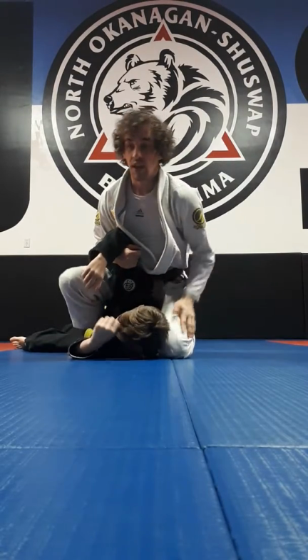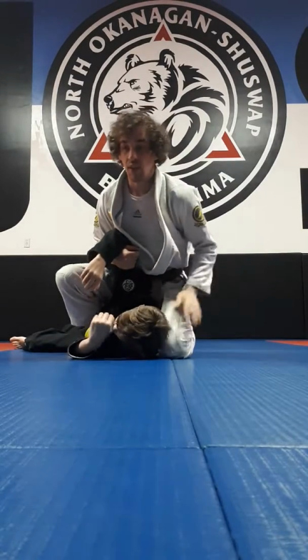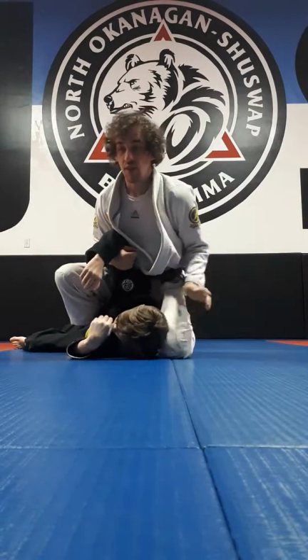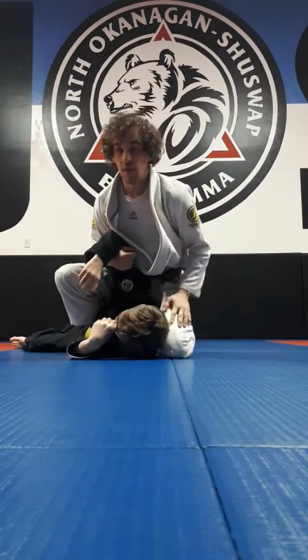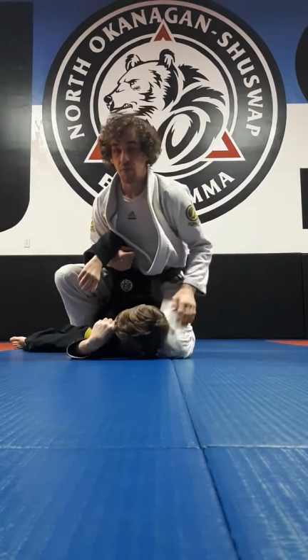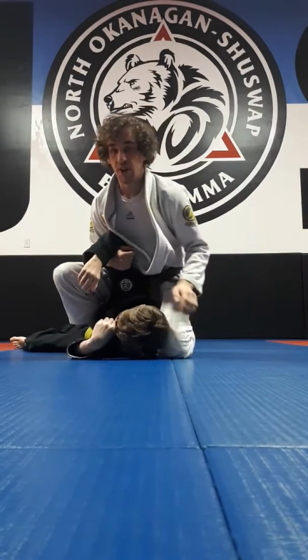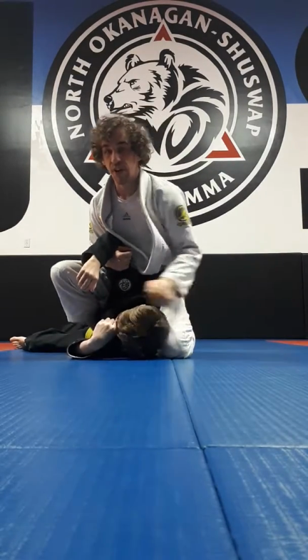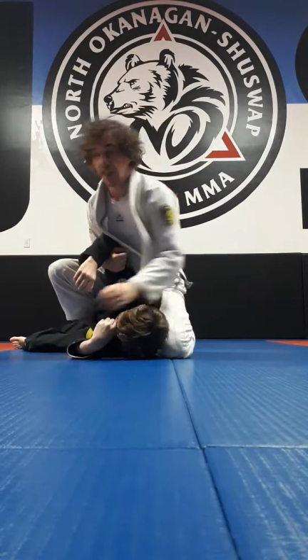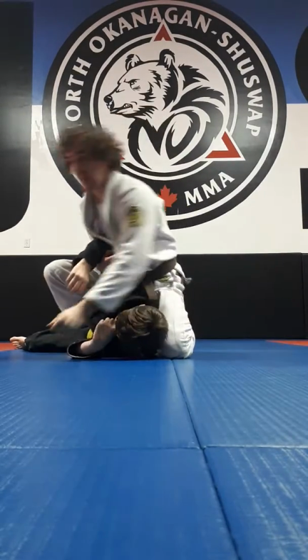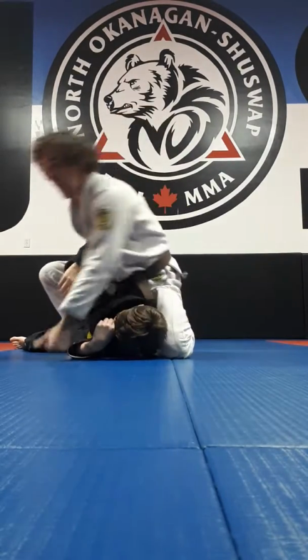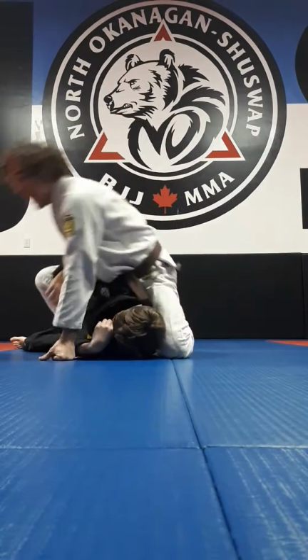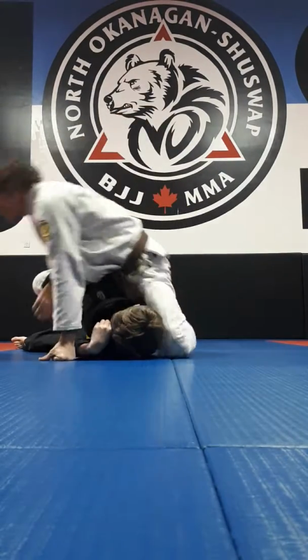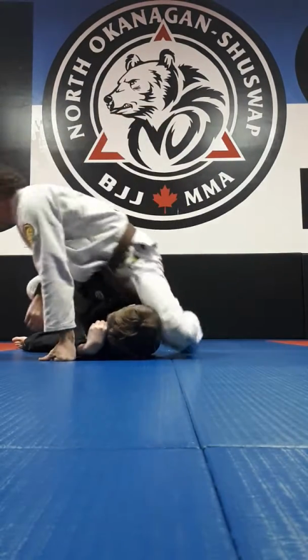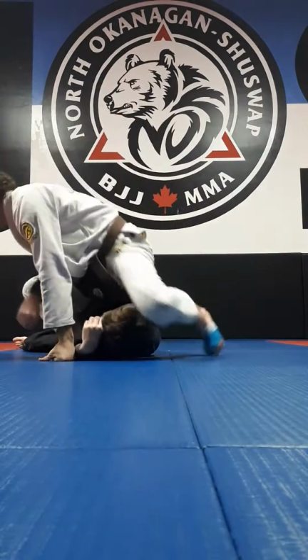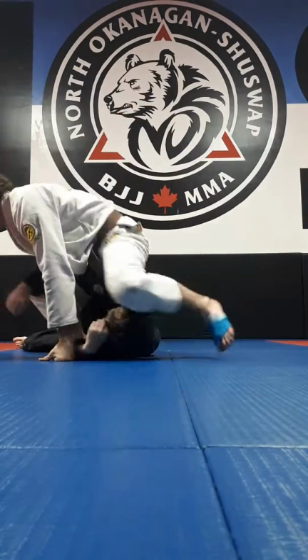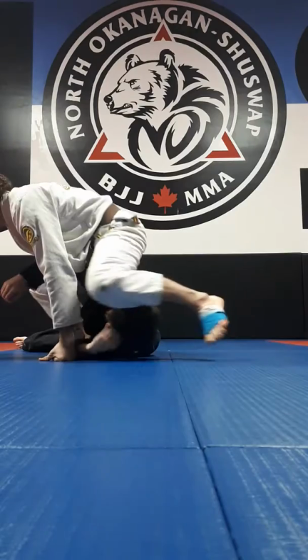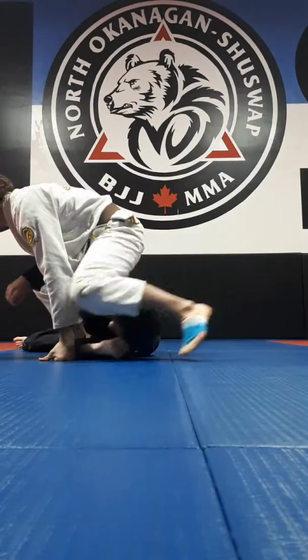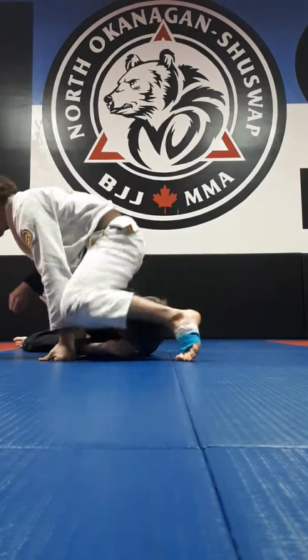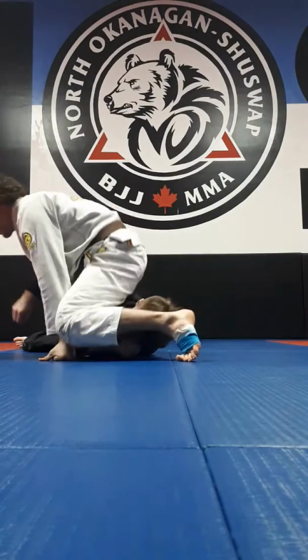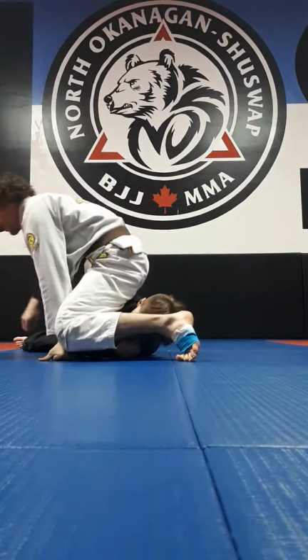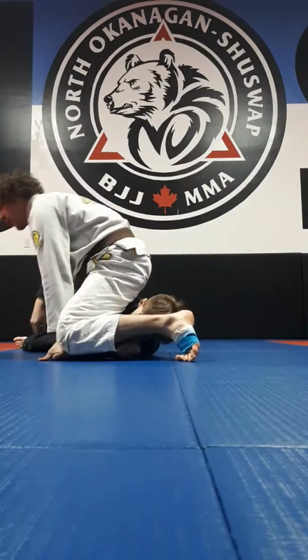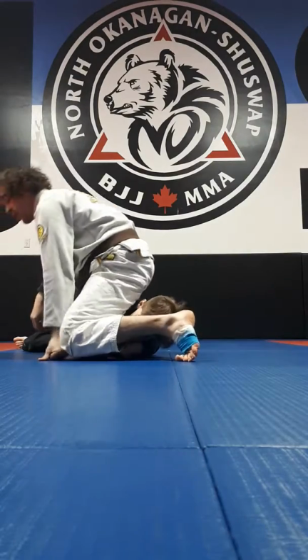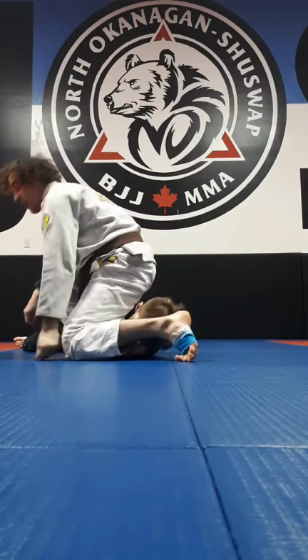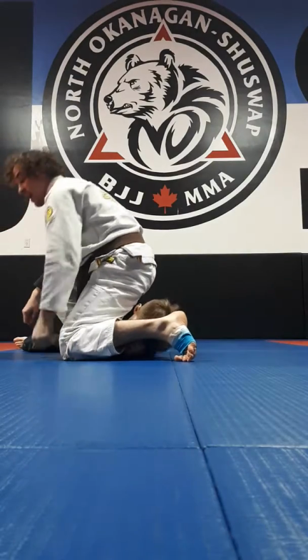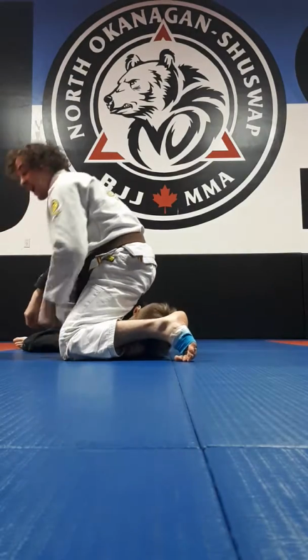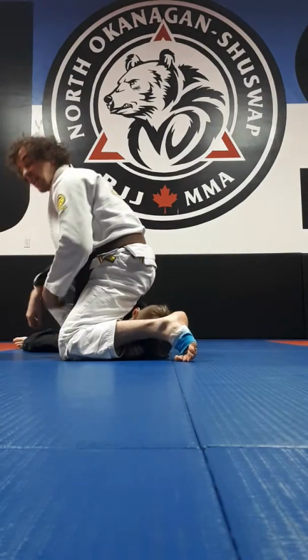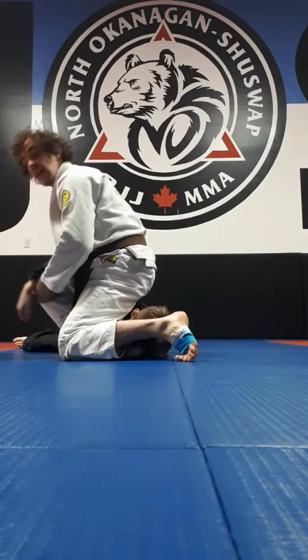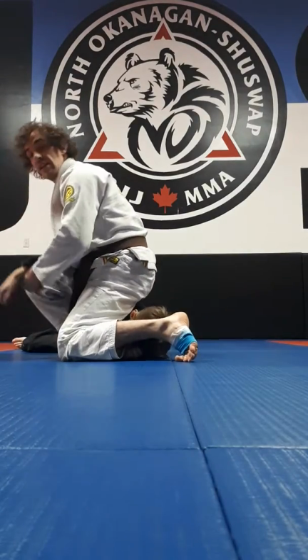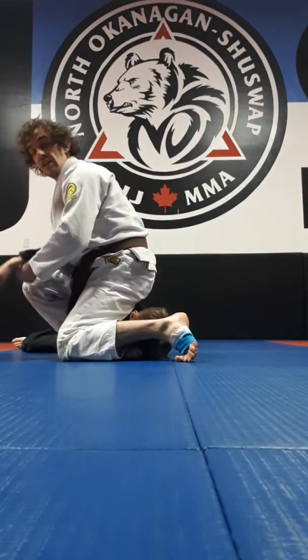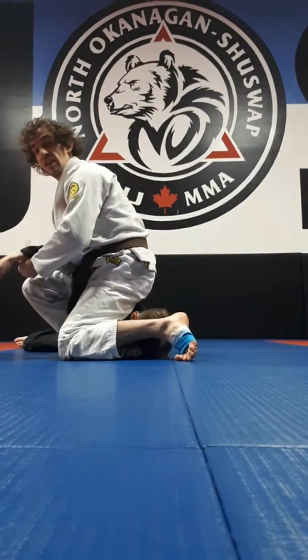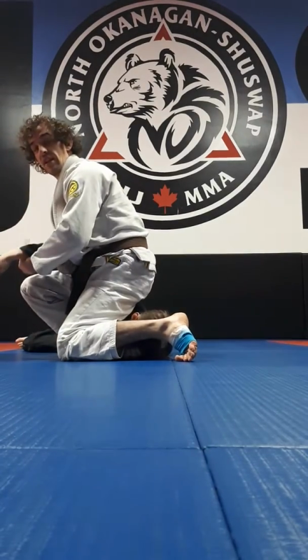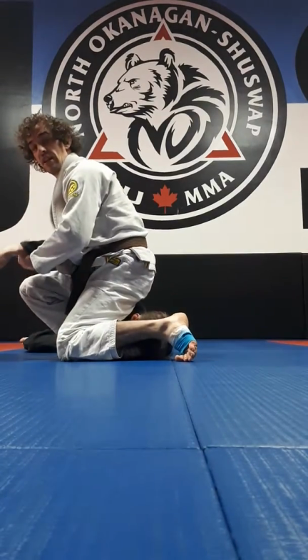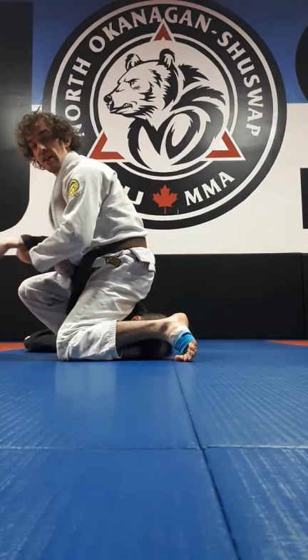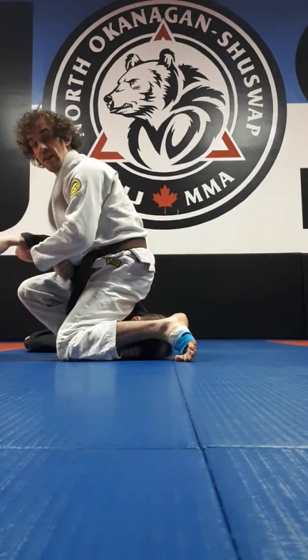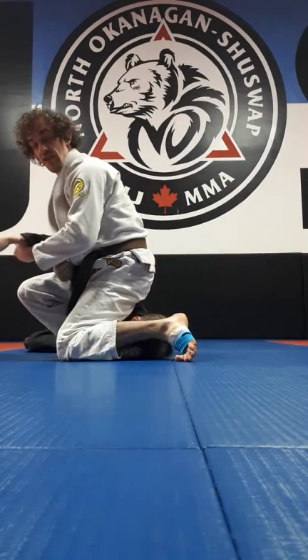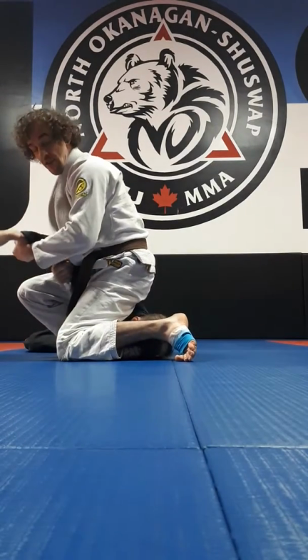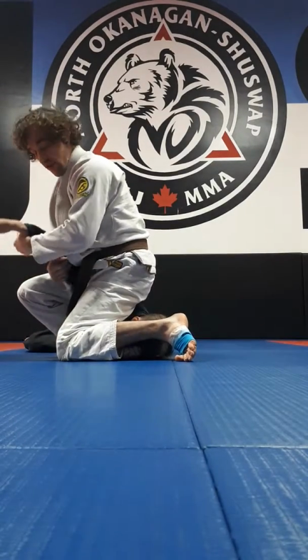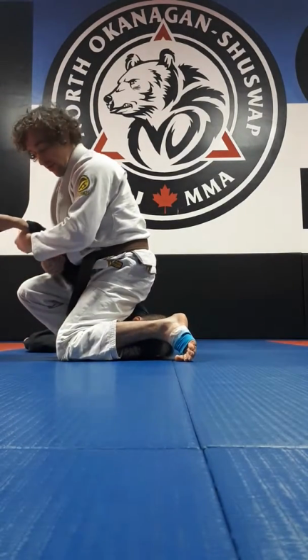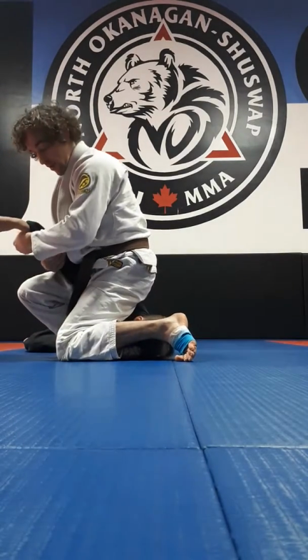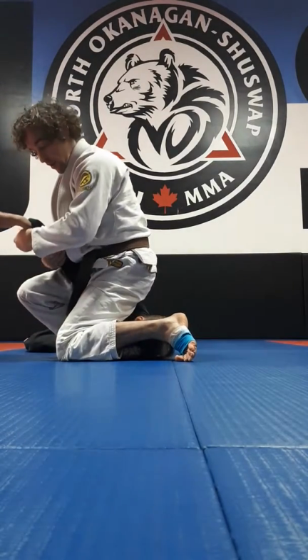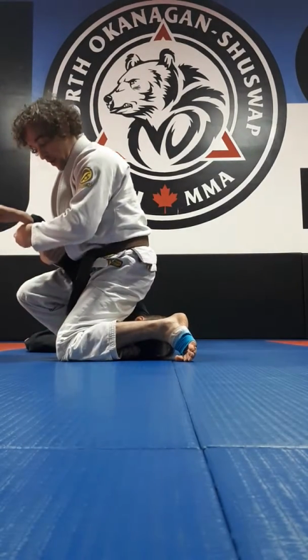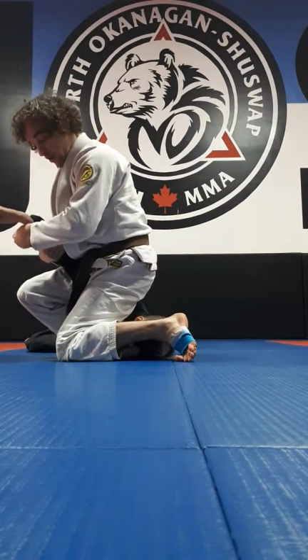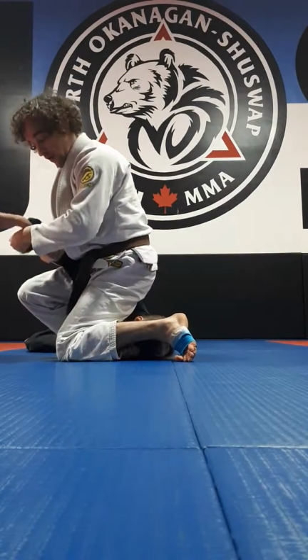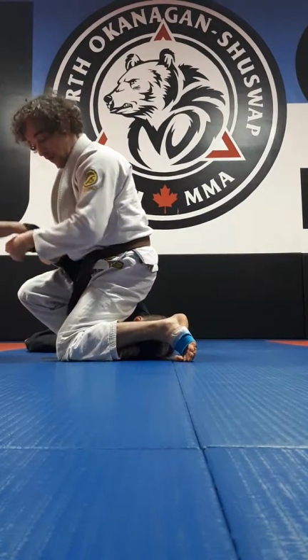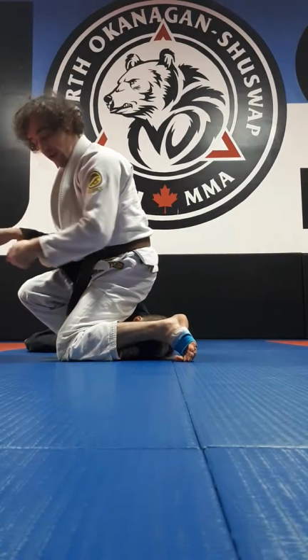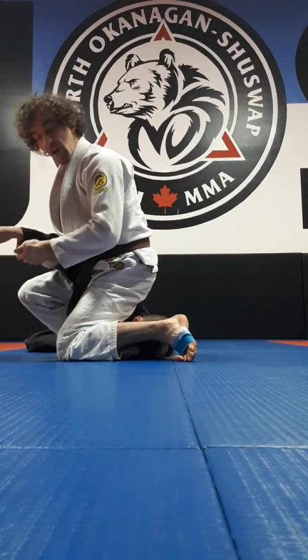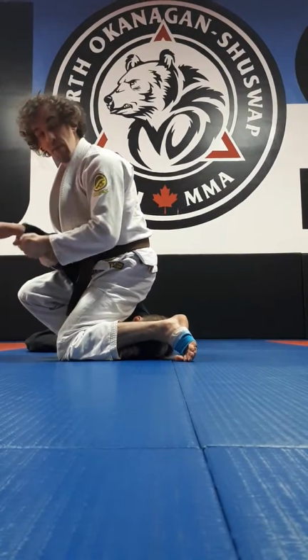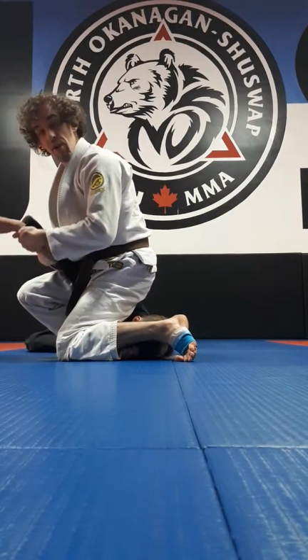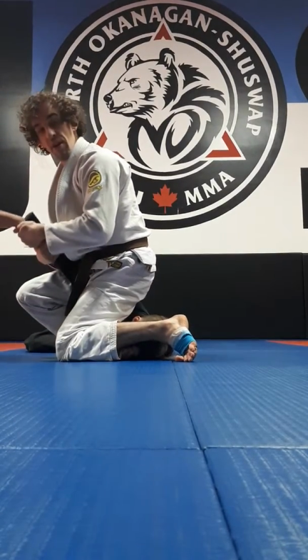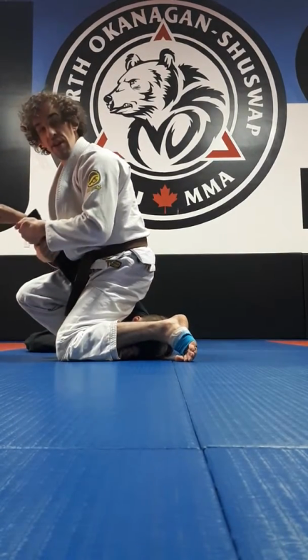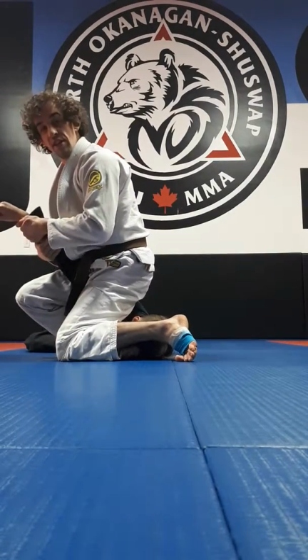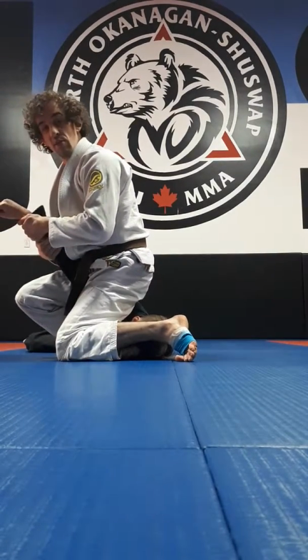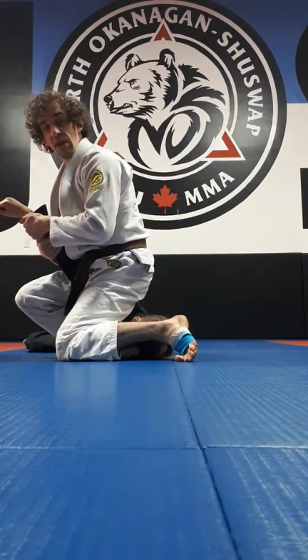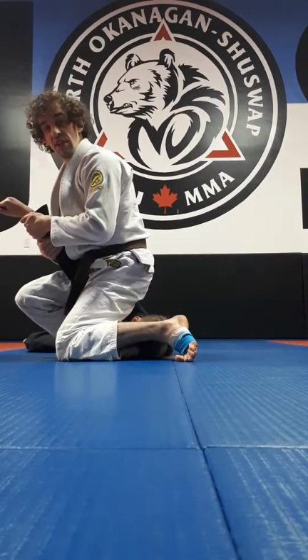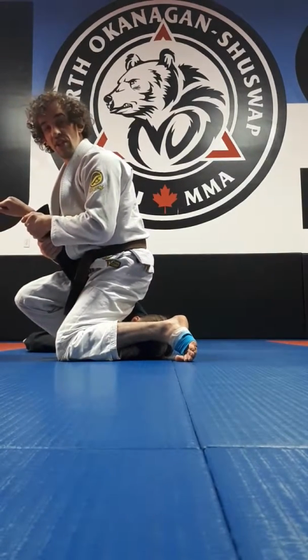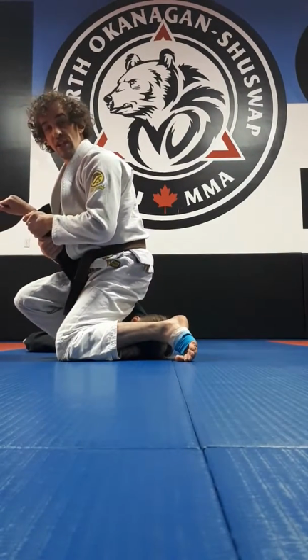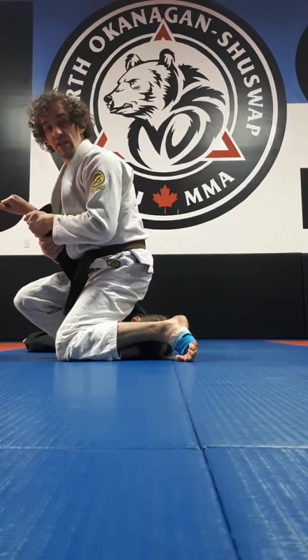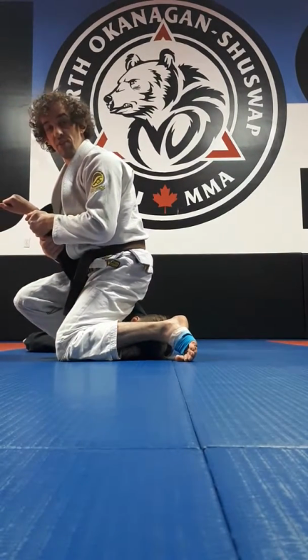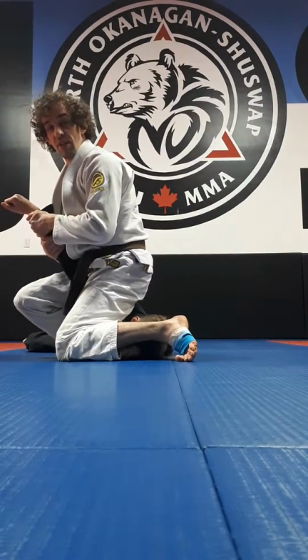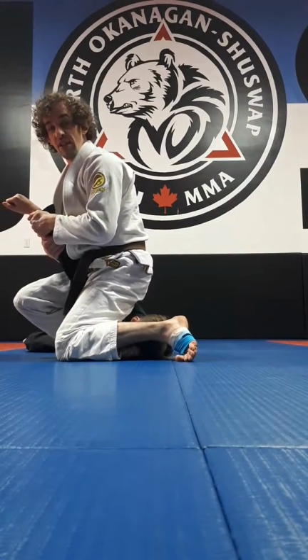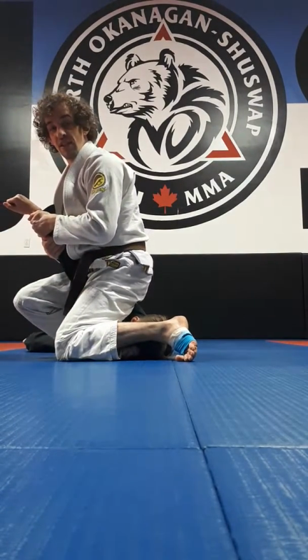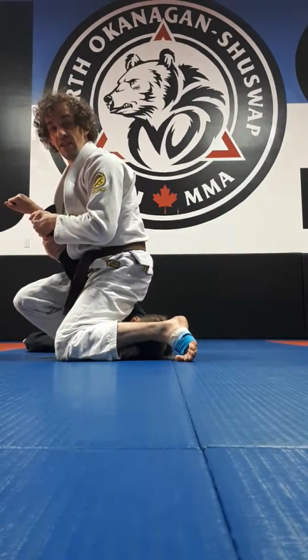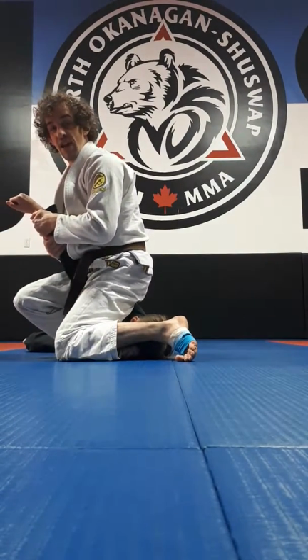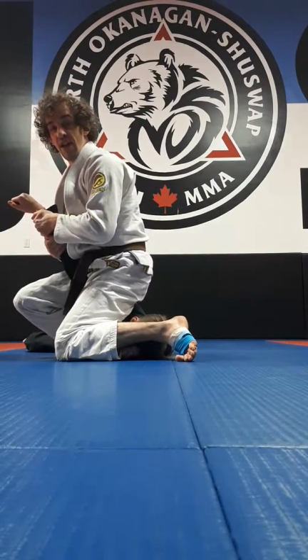You can bring the leg over. I like to go for the armbar this way, GSP style.